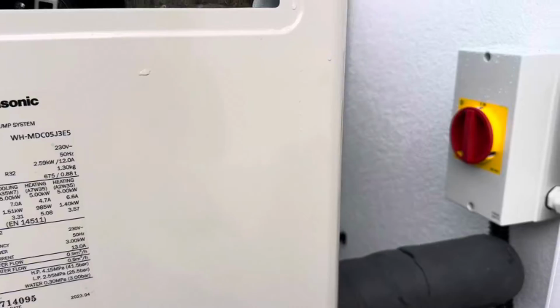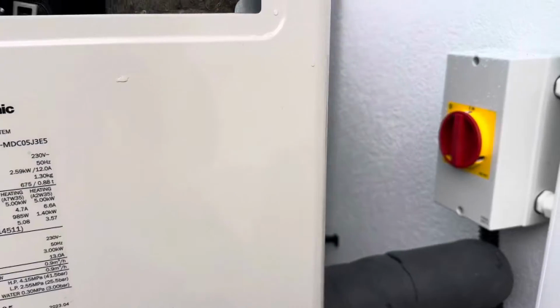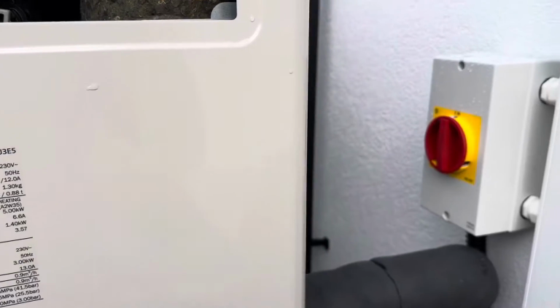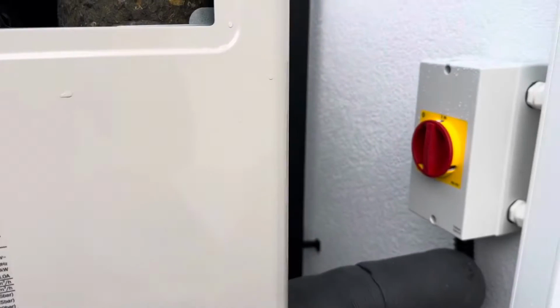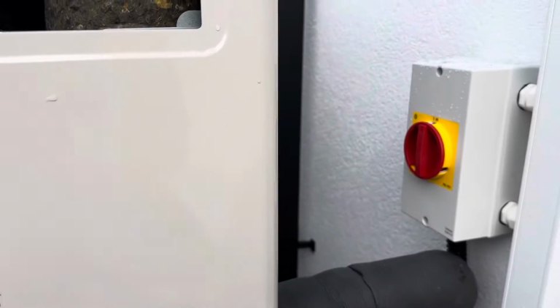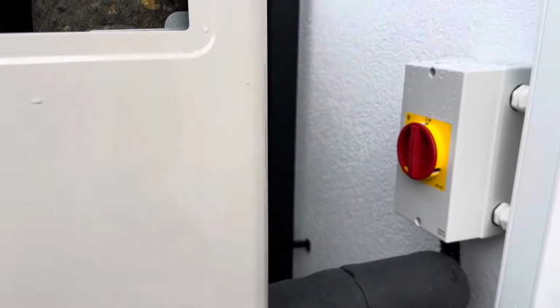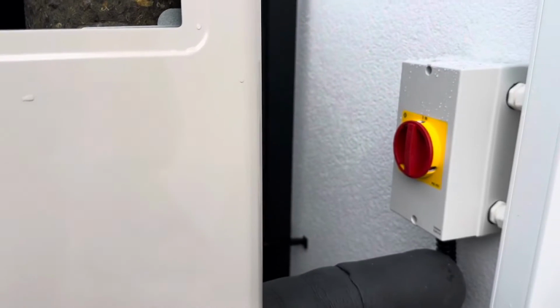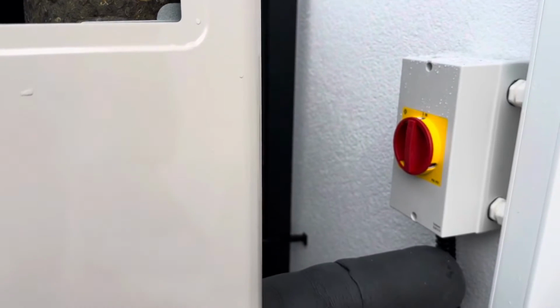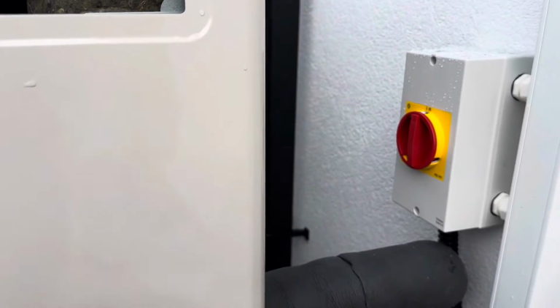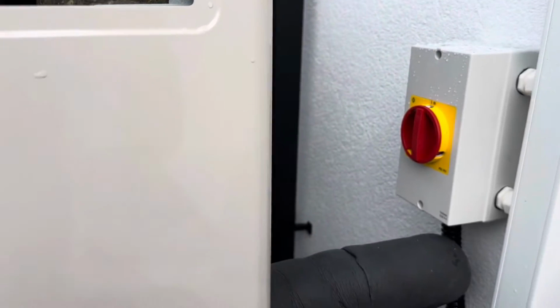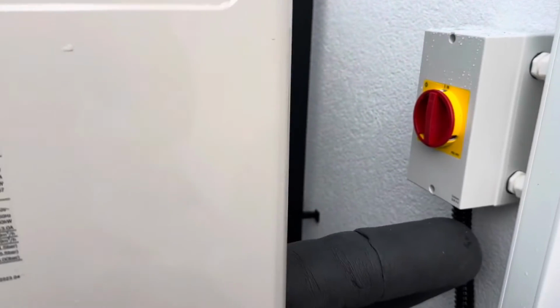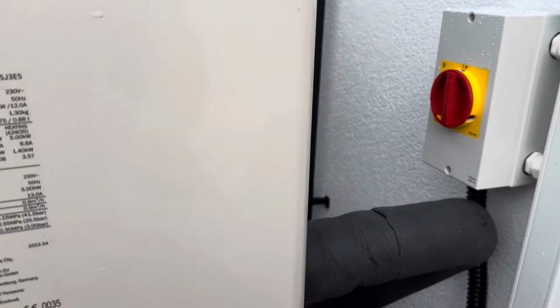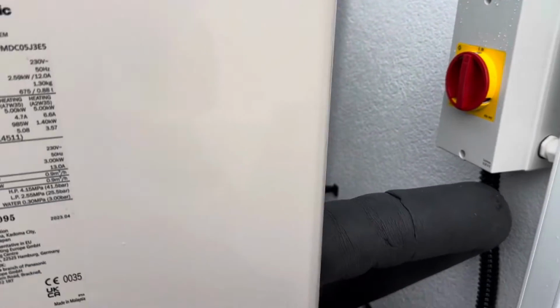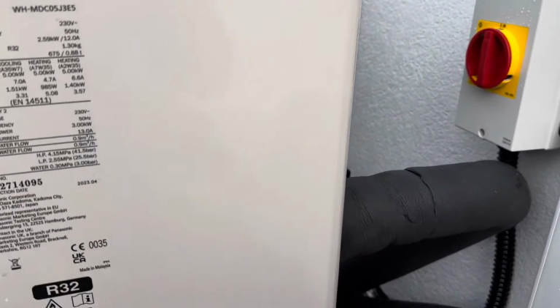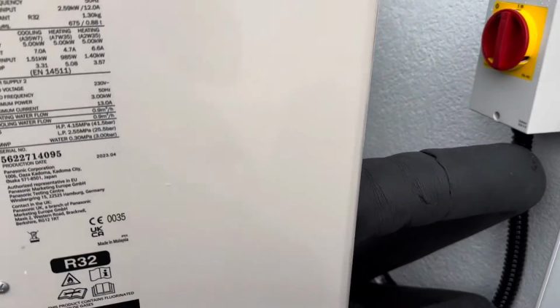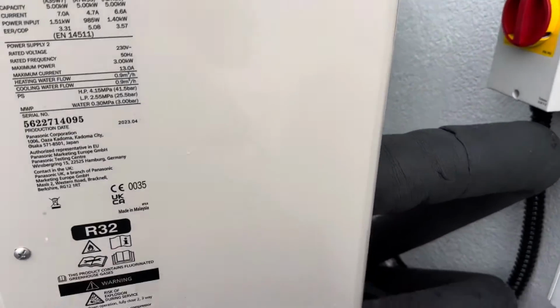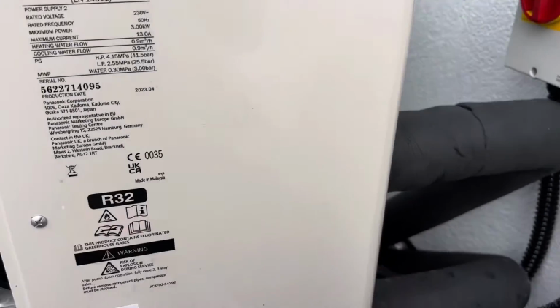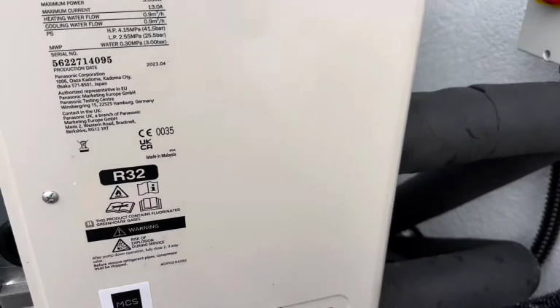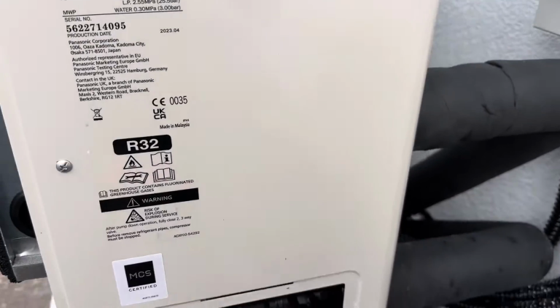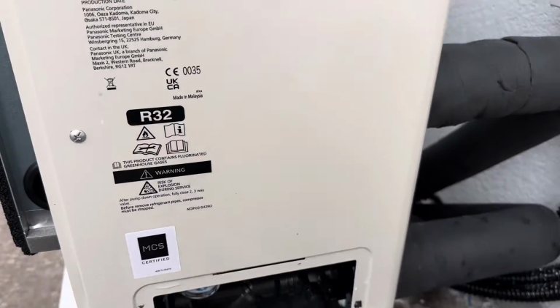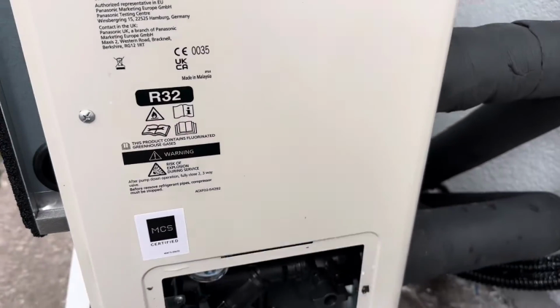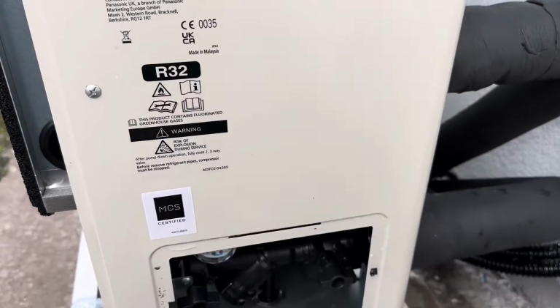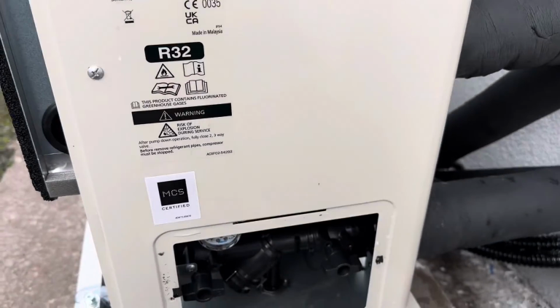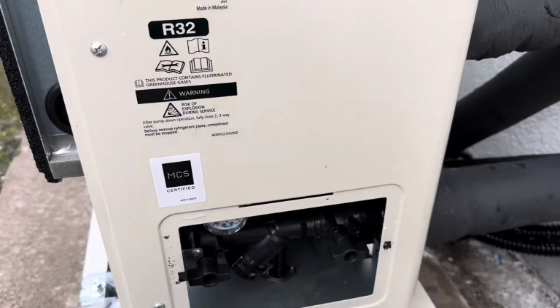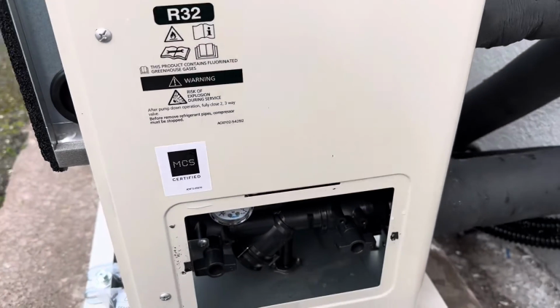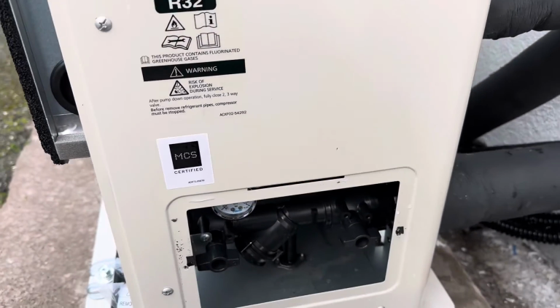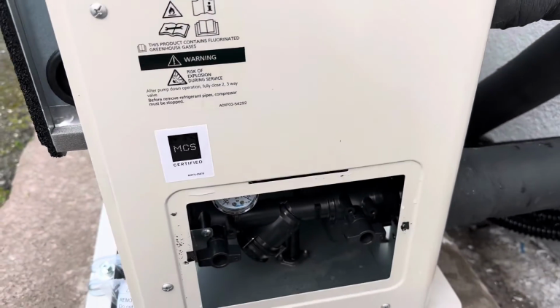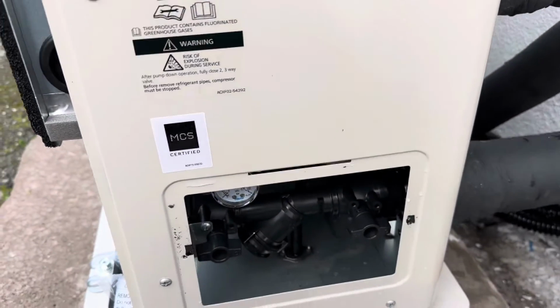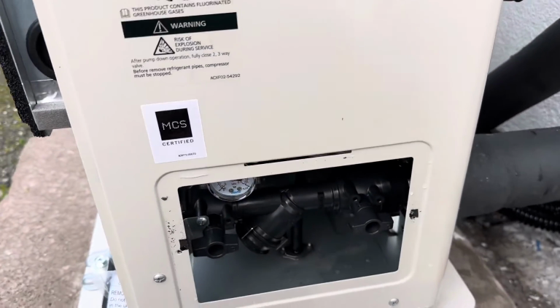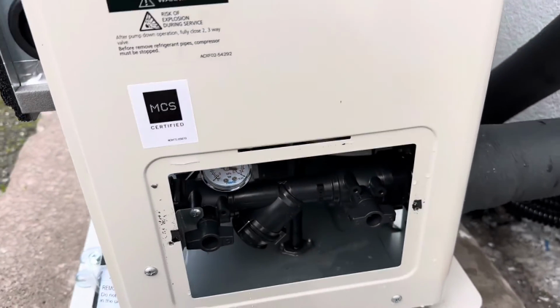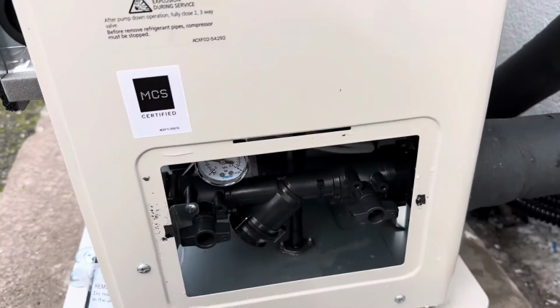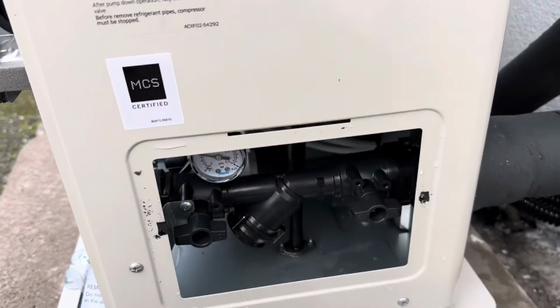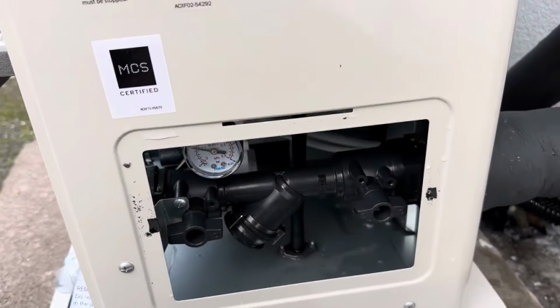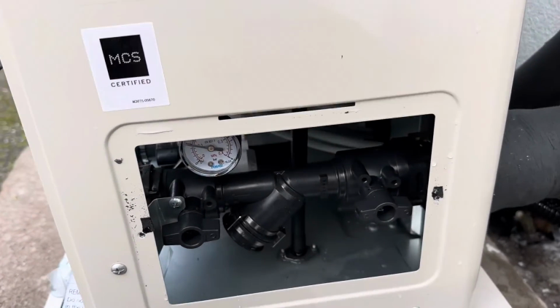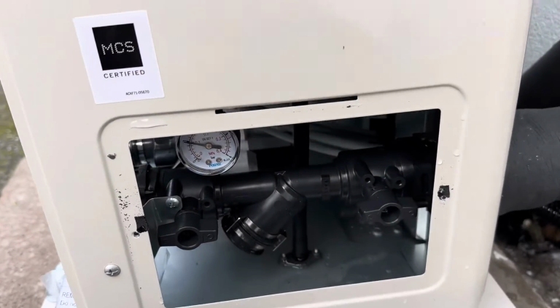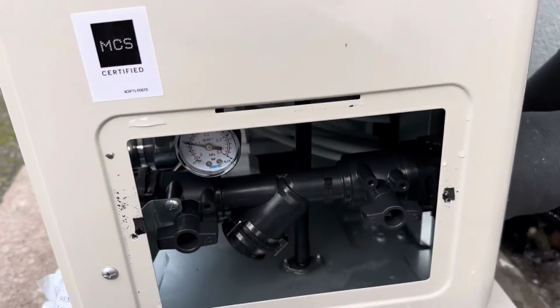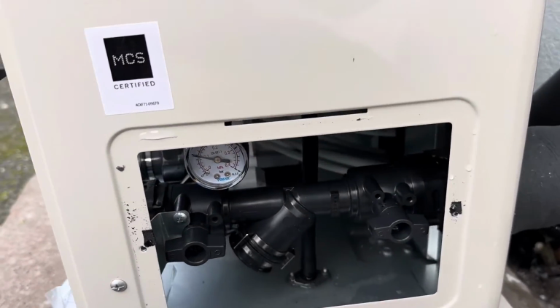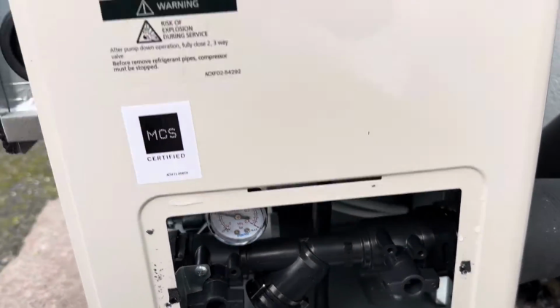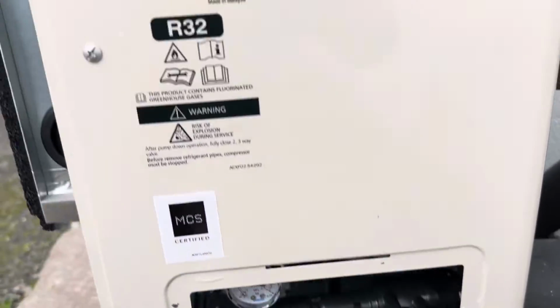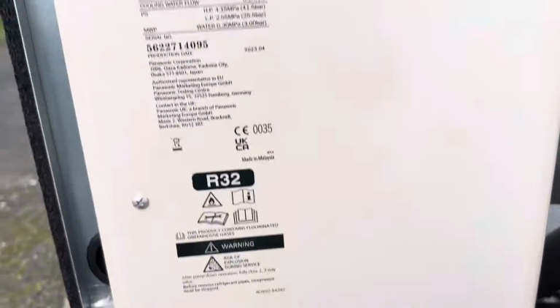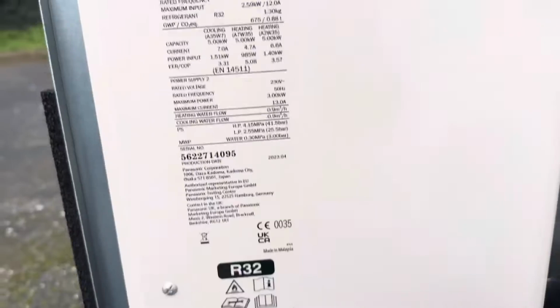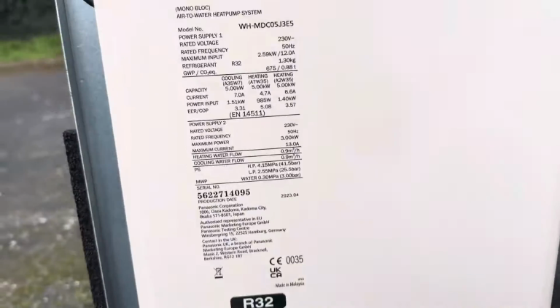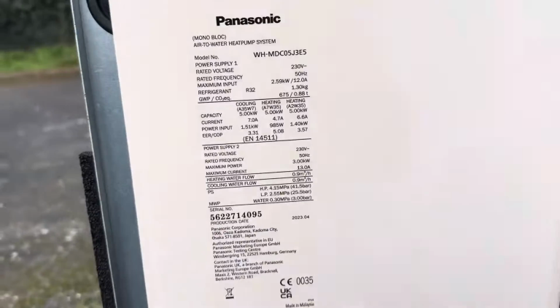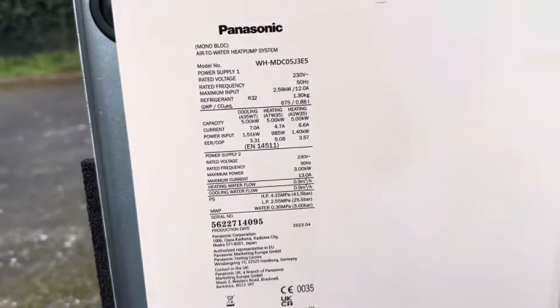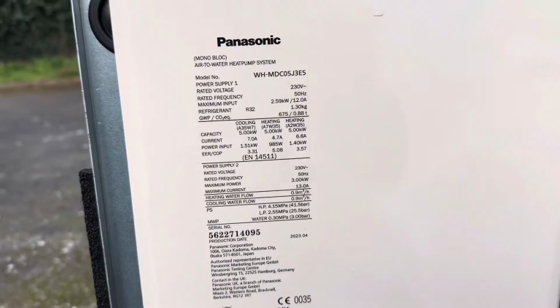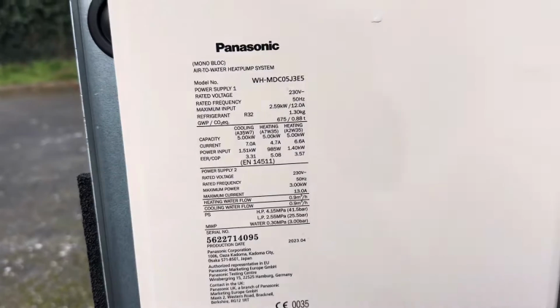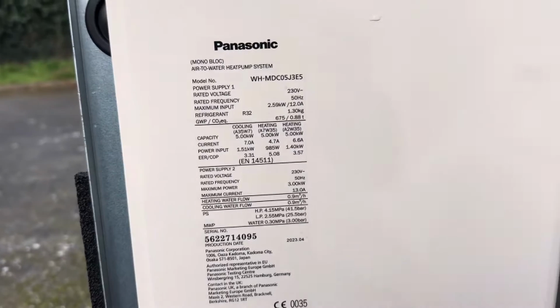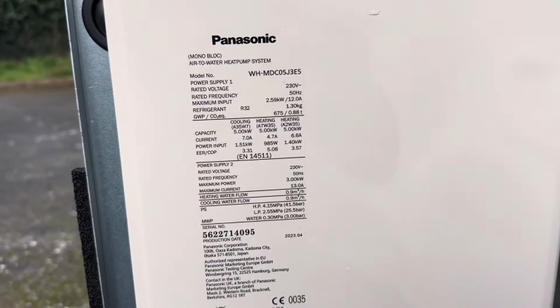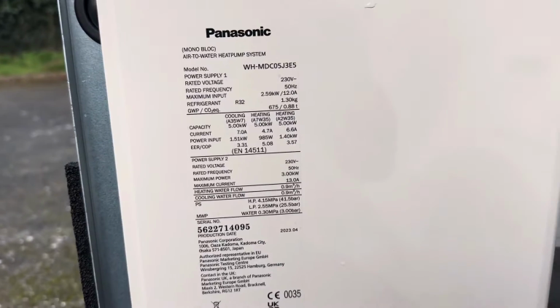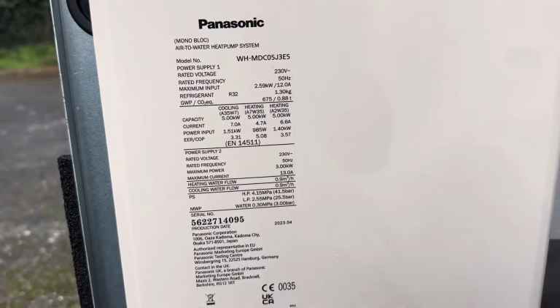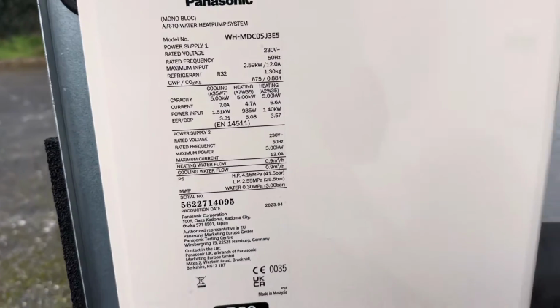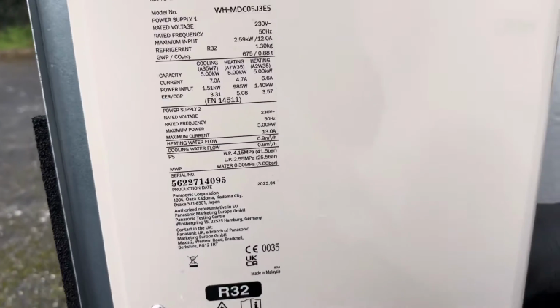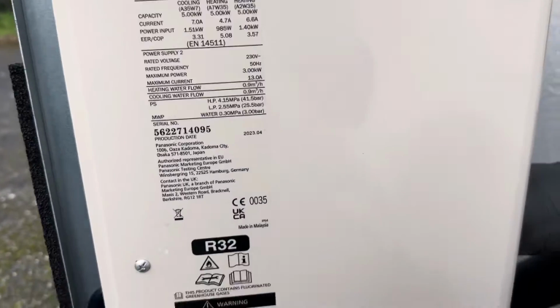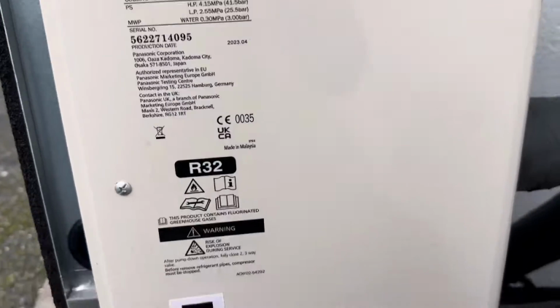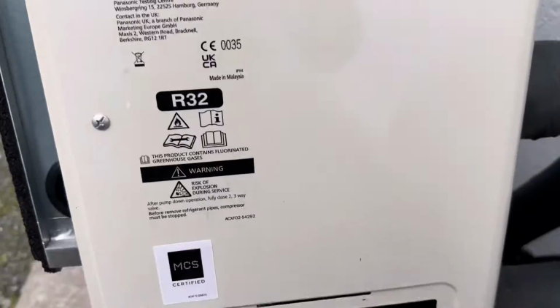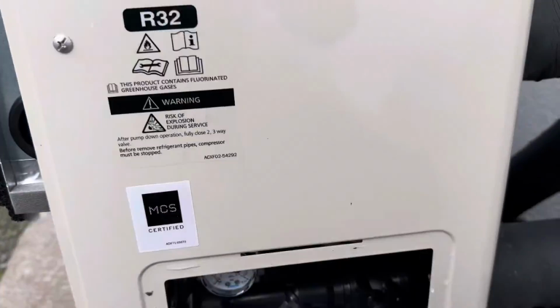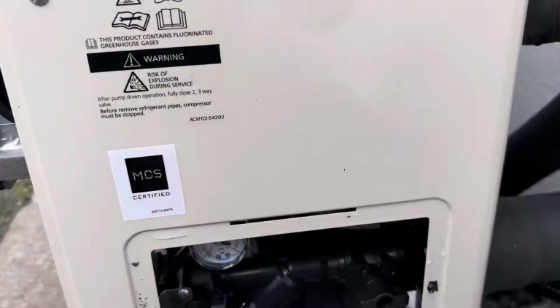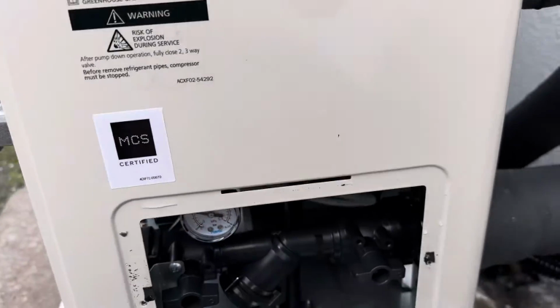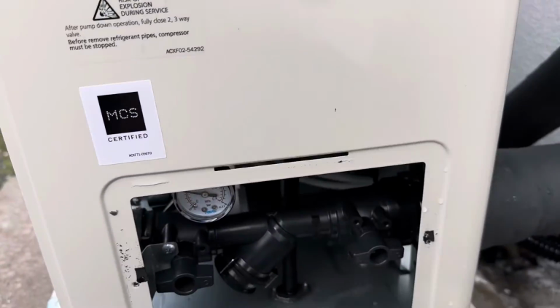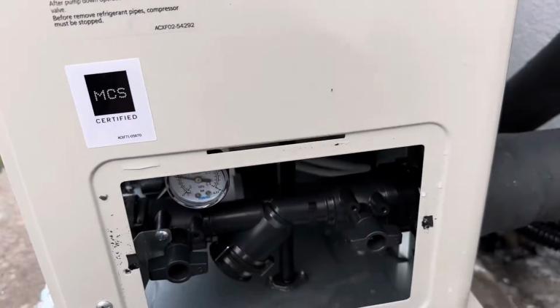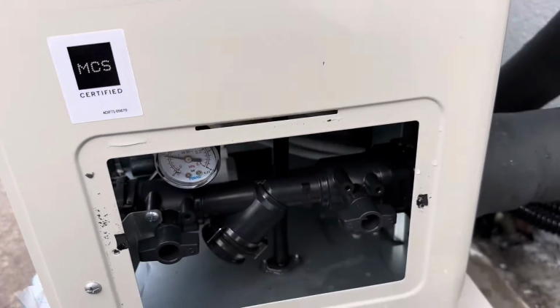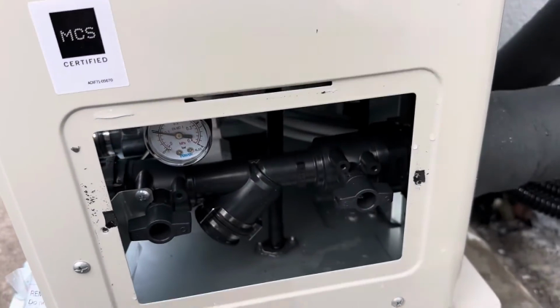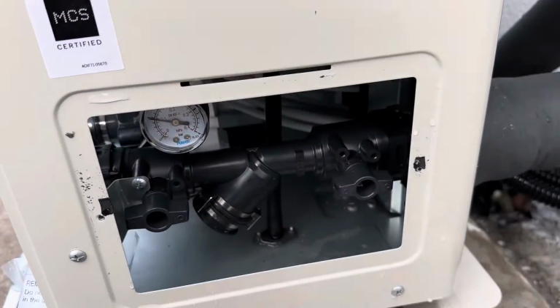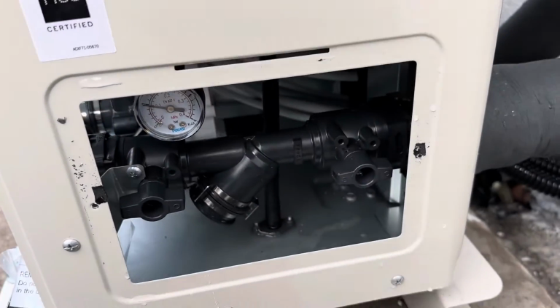How to clean the filter on a Panasonic heat pump. This is a J series, and it also applies to the H series.